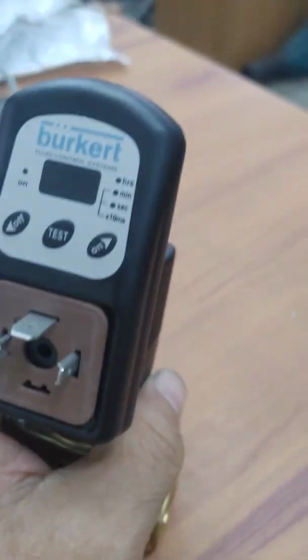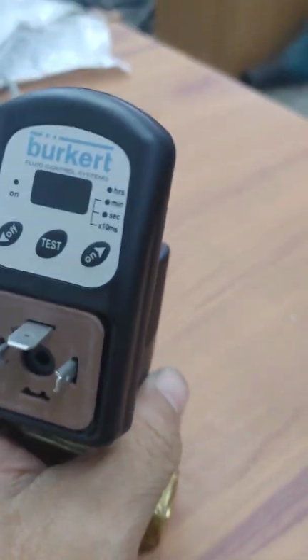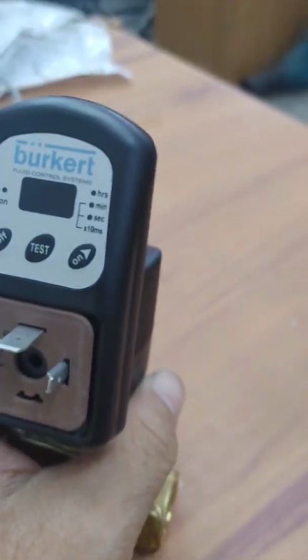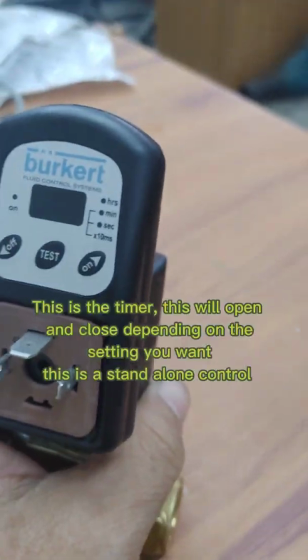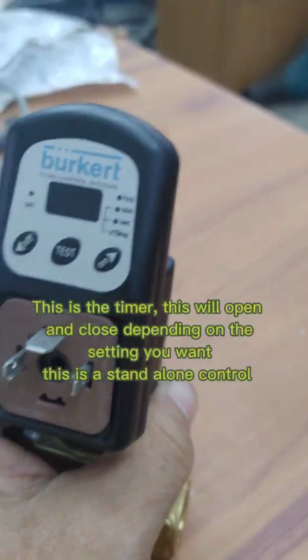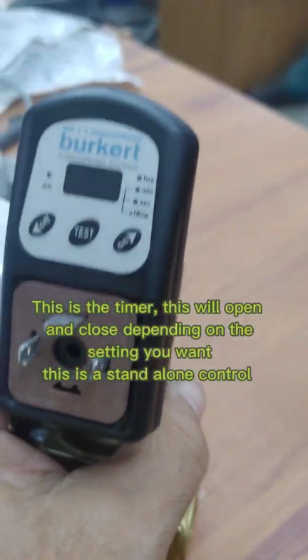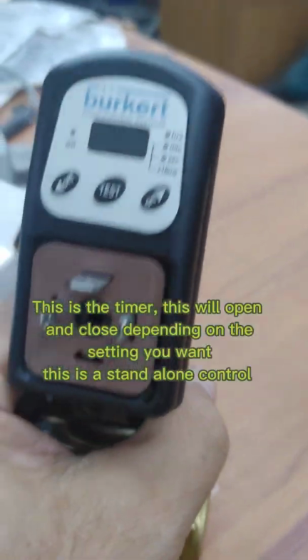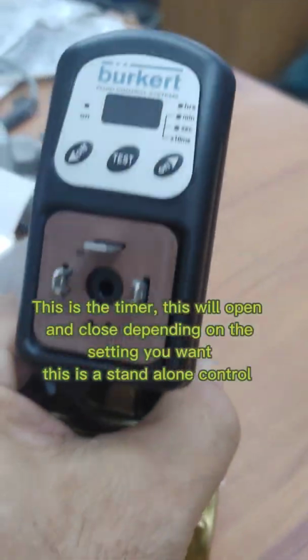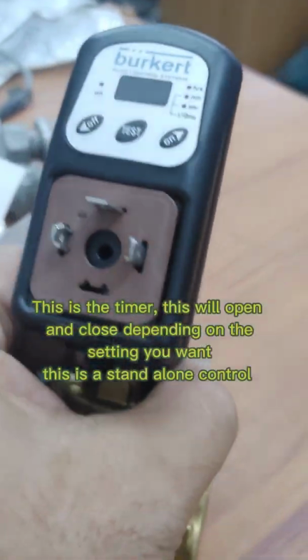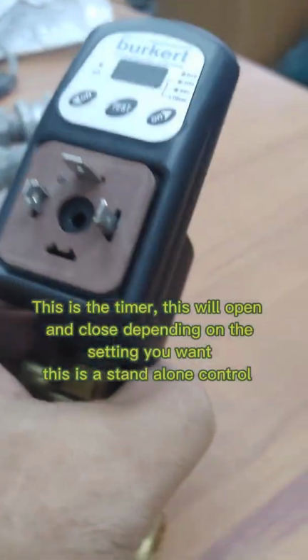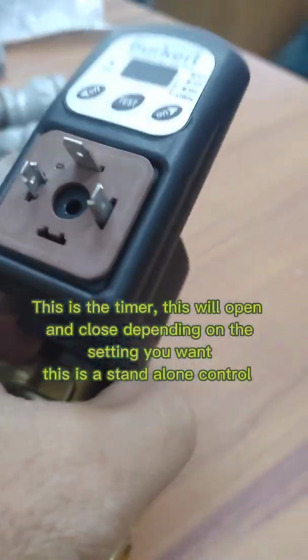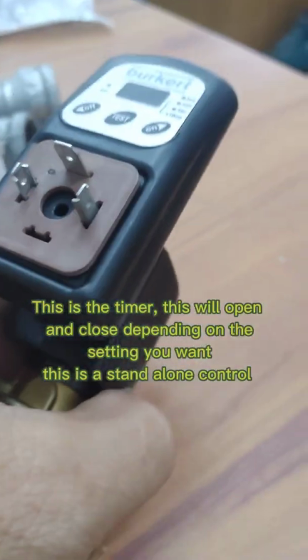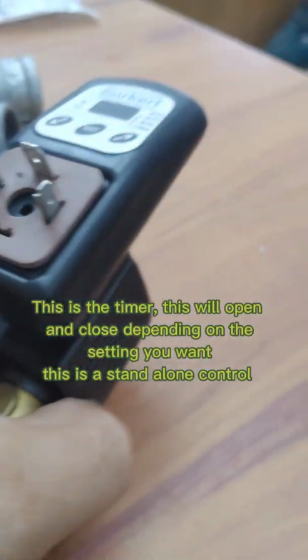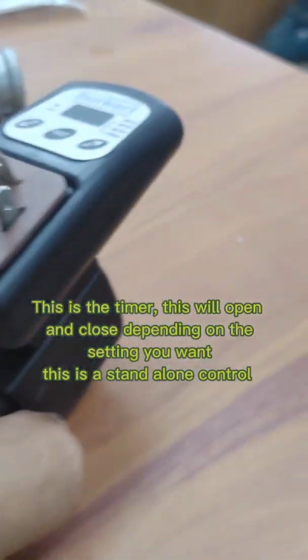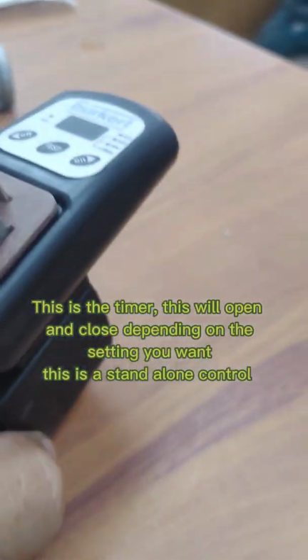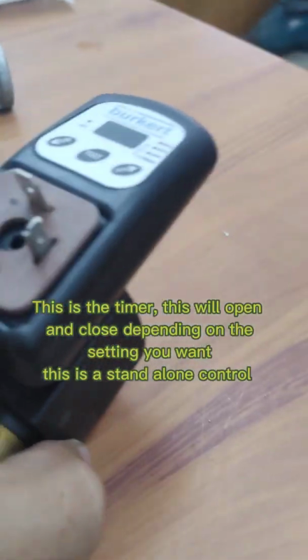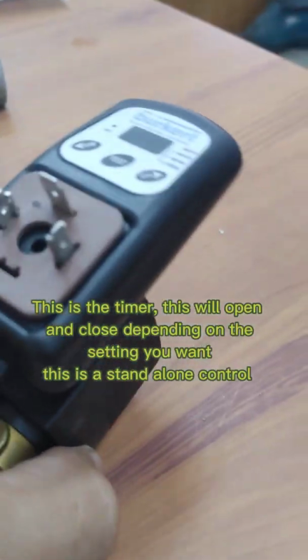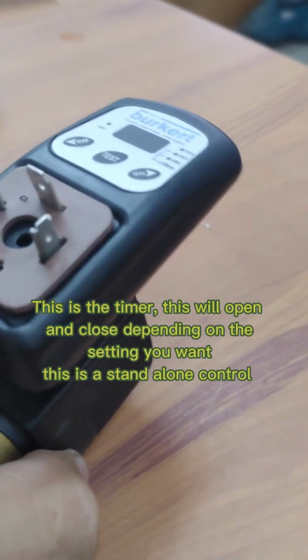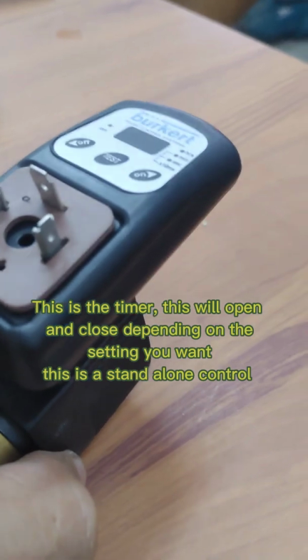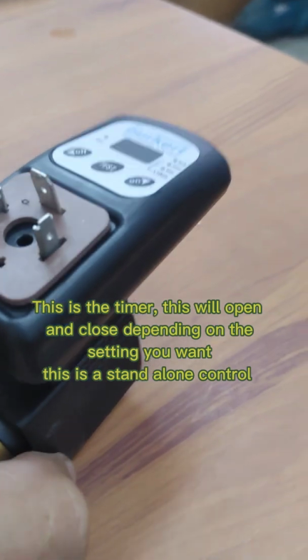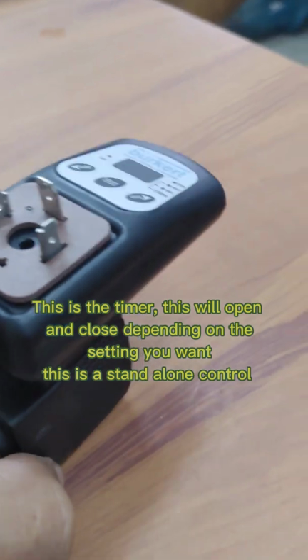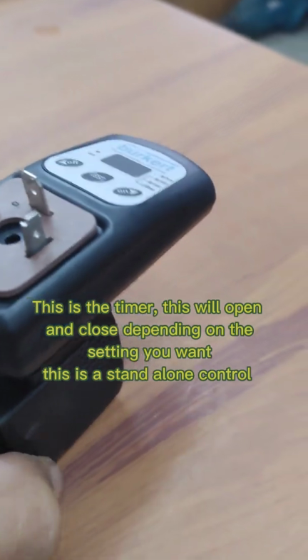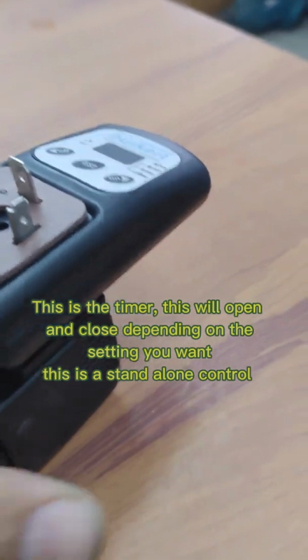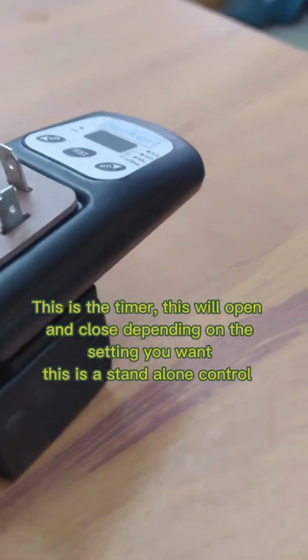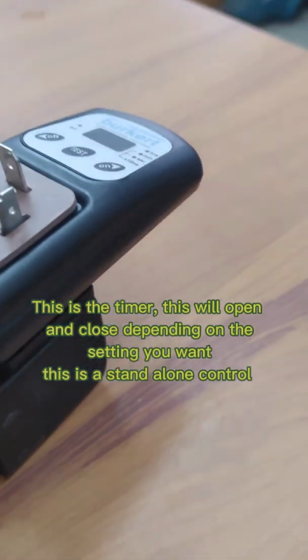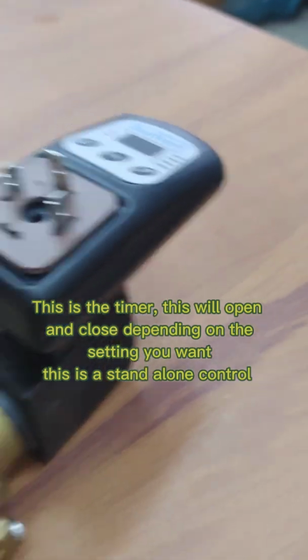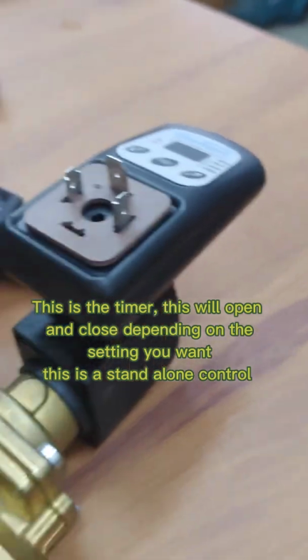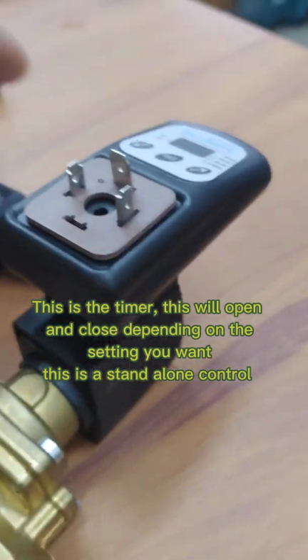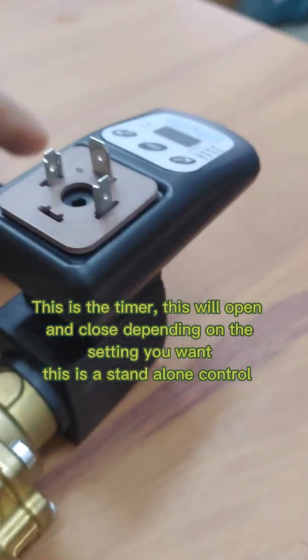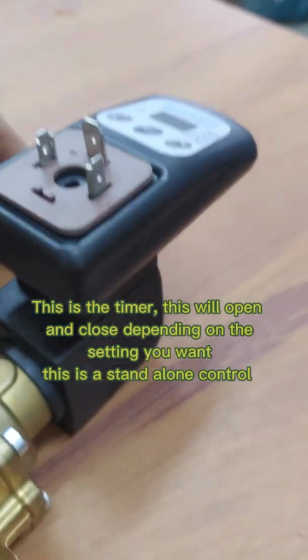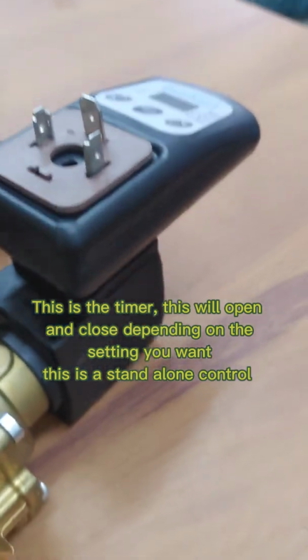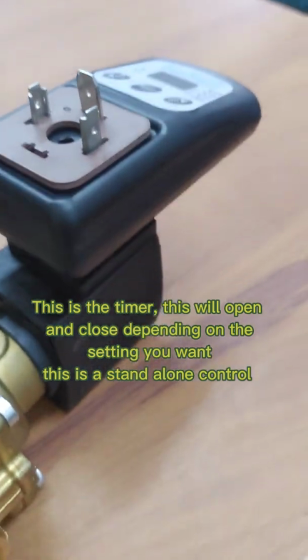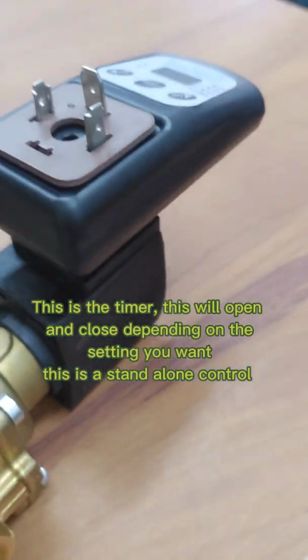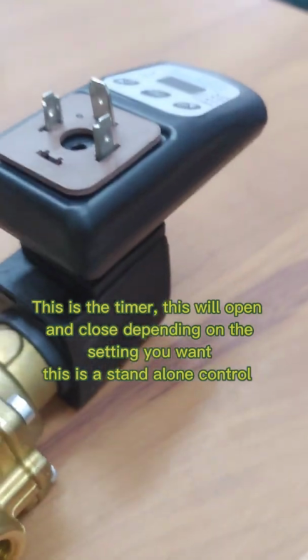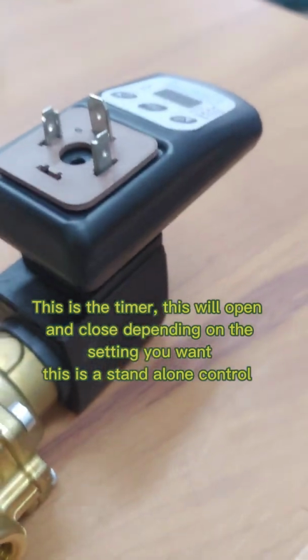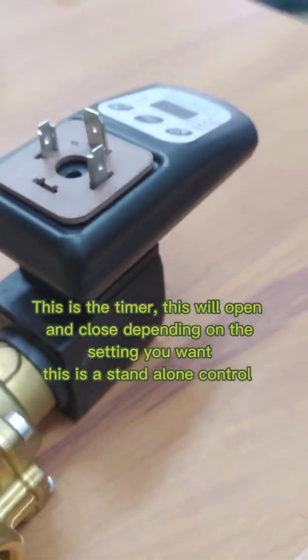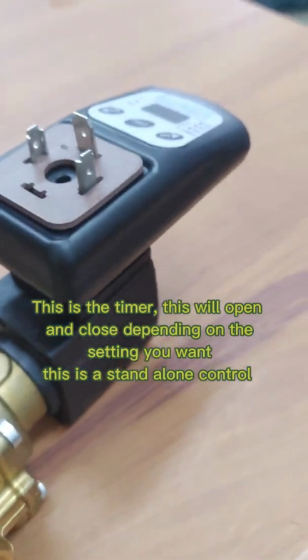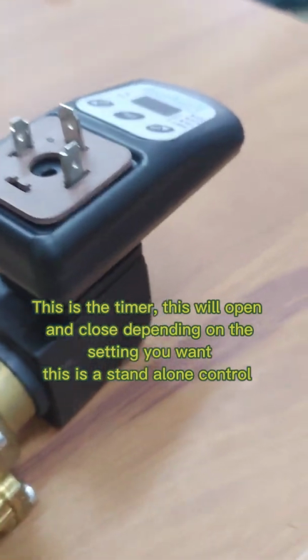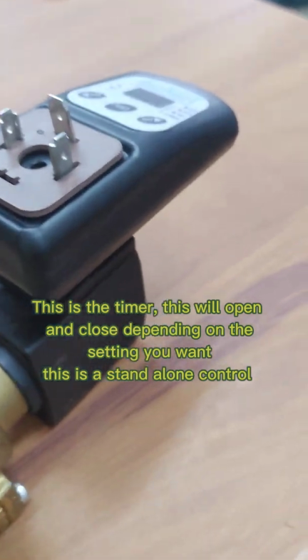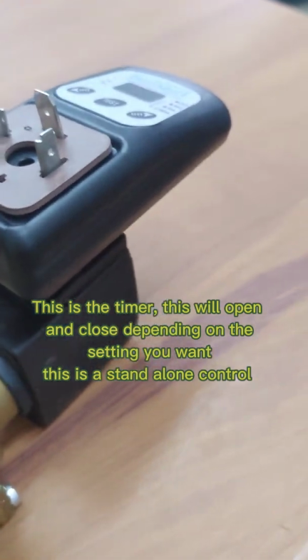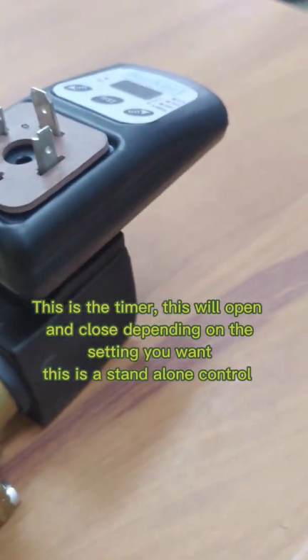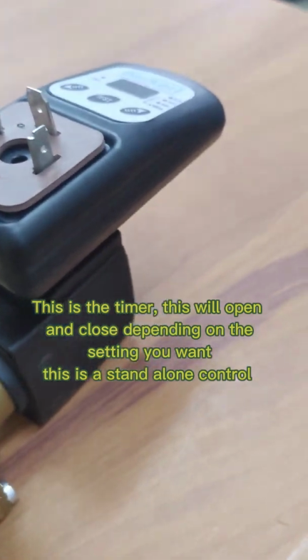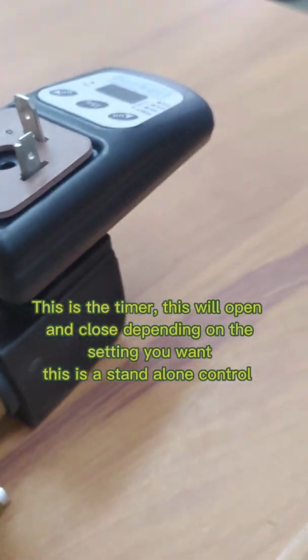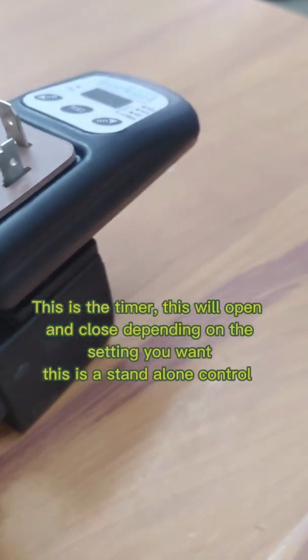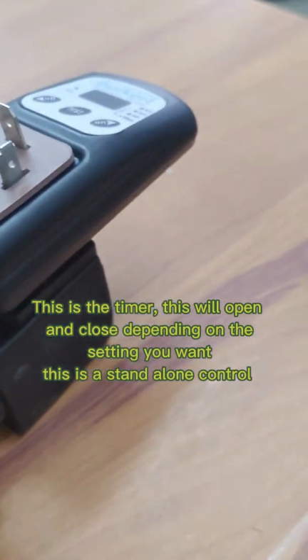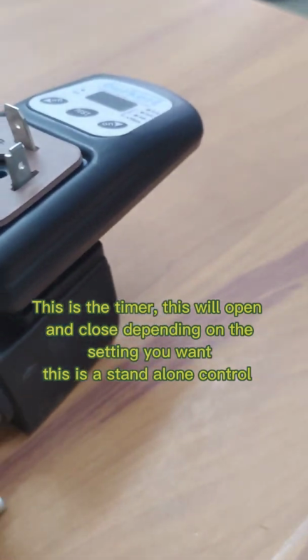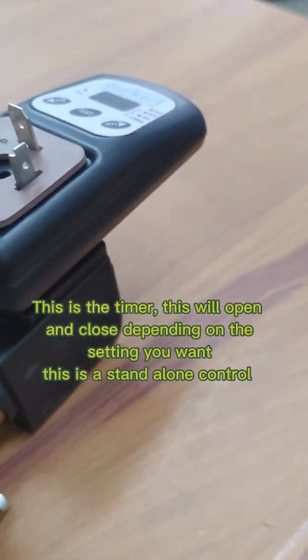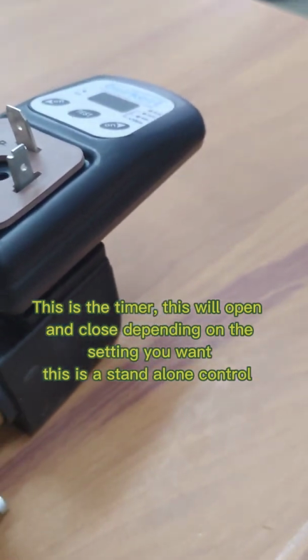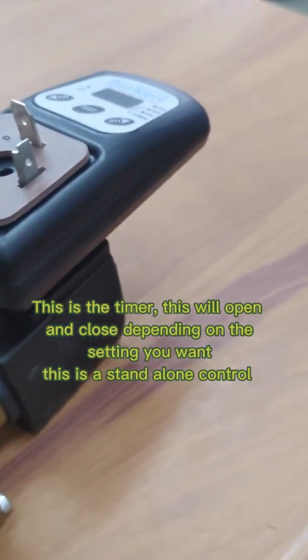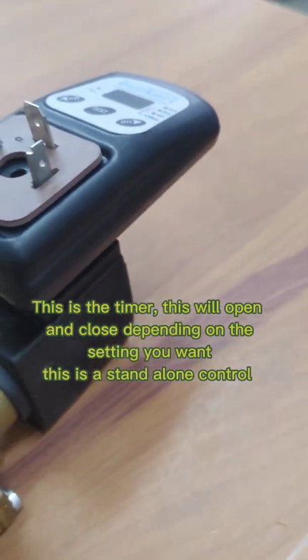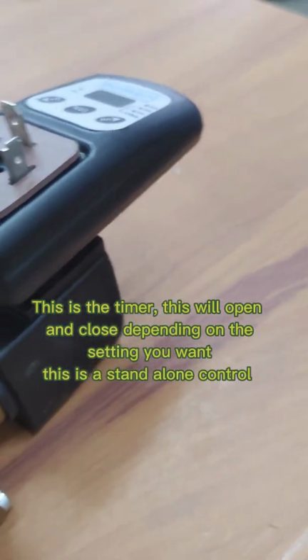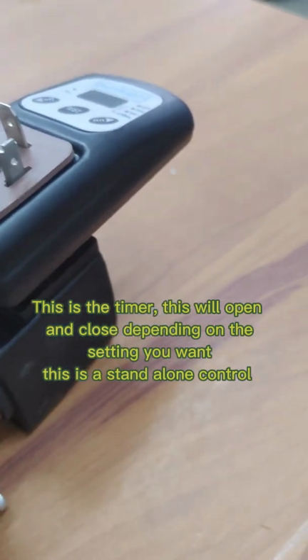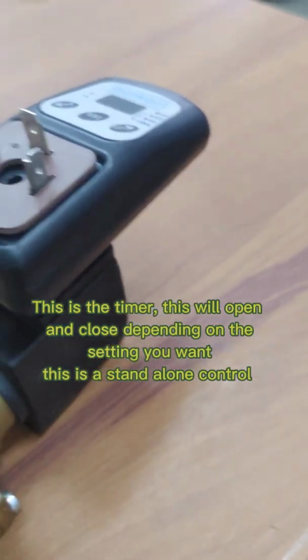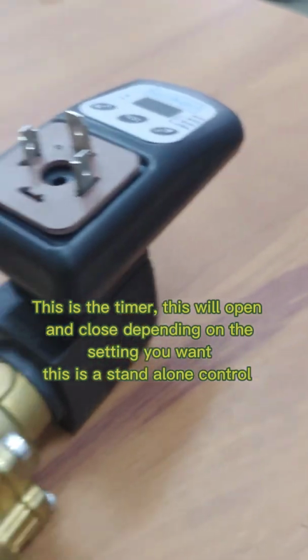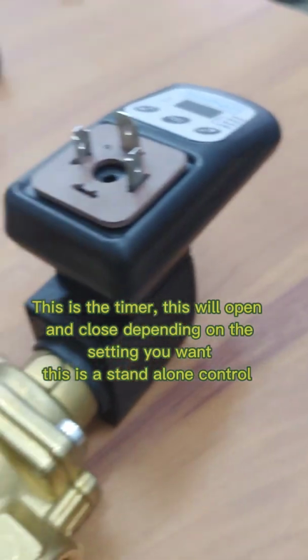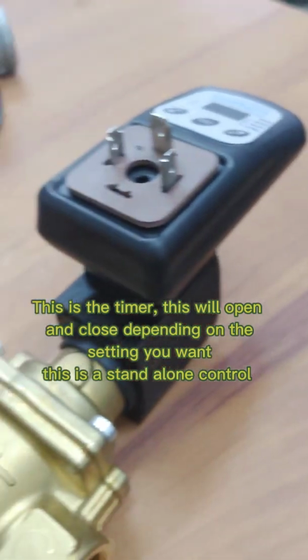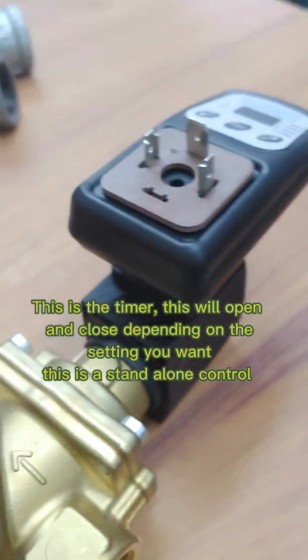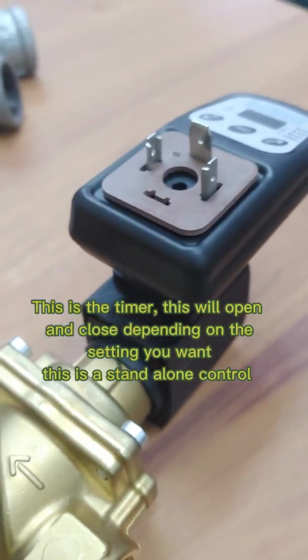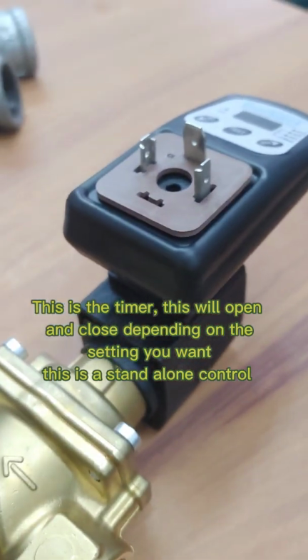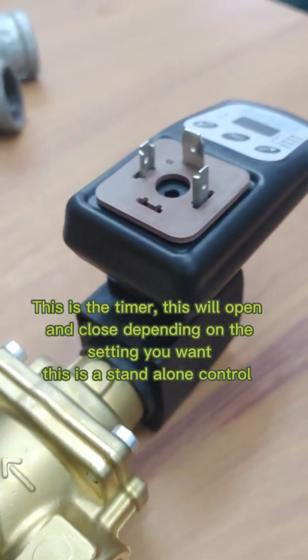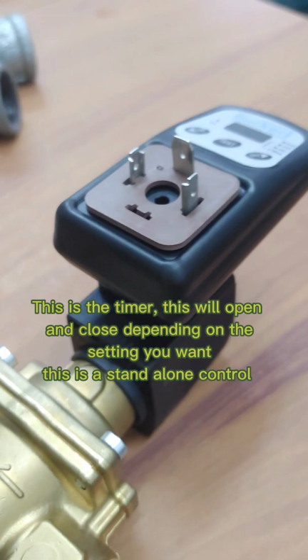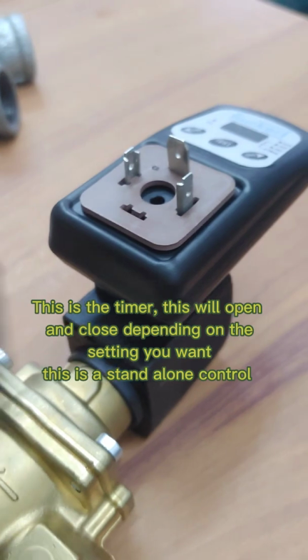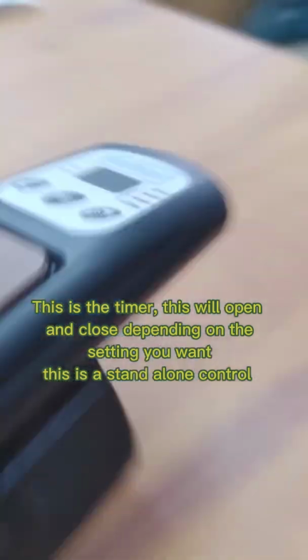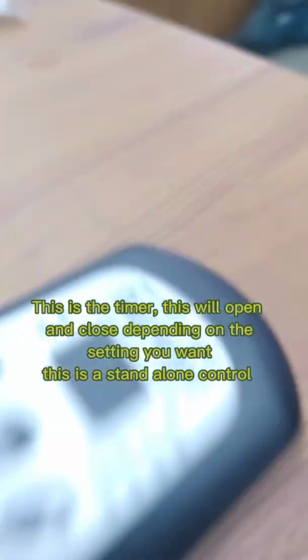This is the timer — this will open and close depending on the setting you want. This is a standalone control.